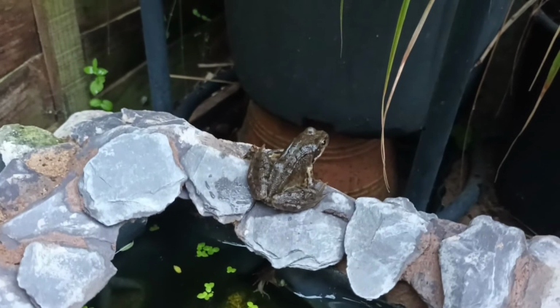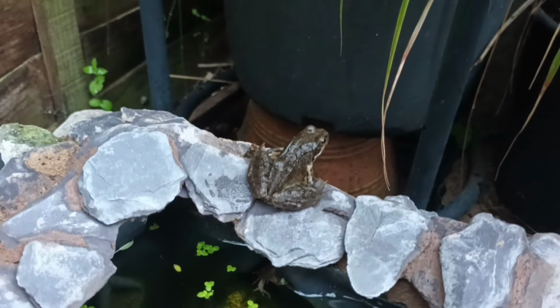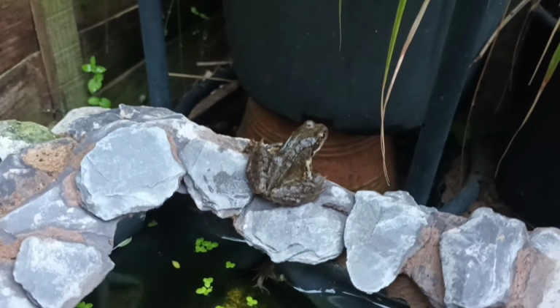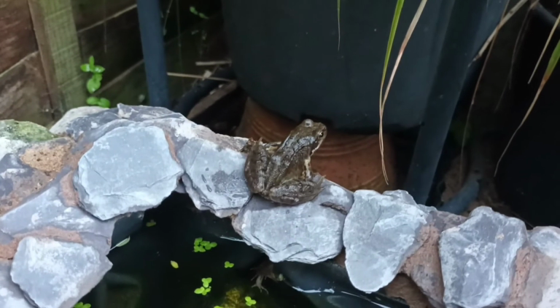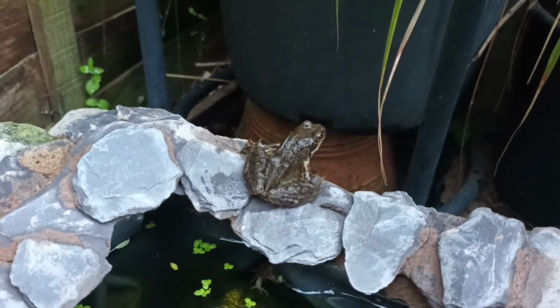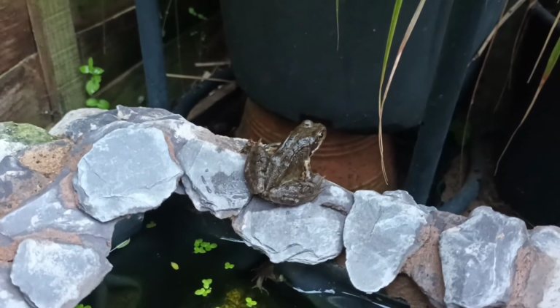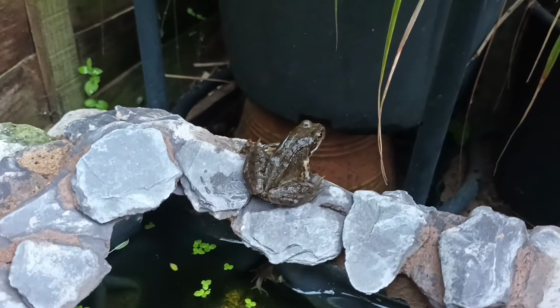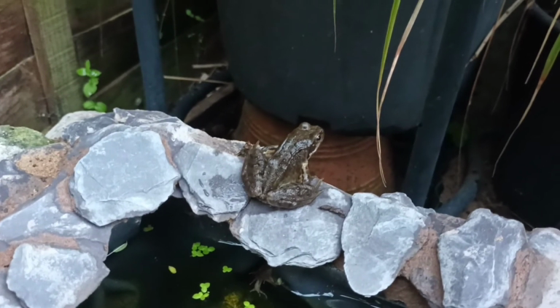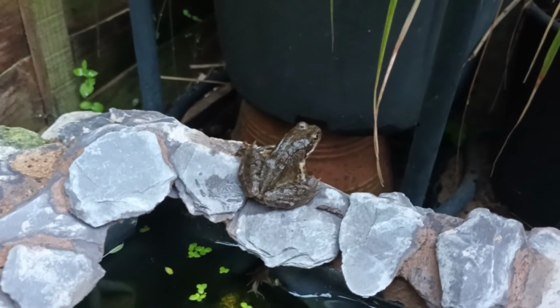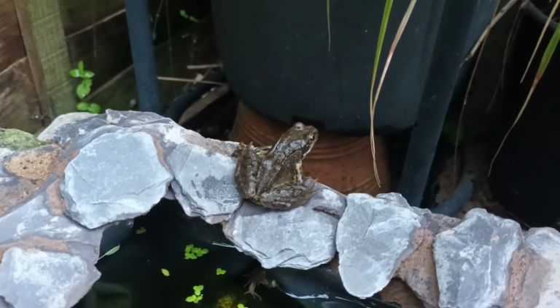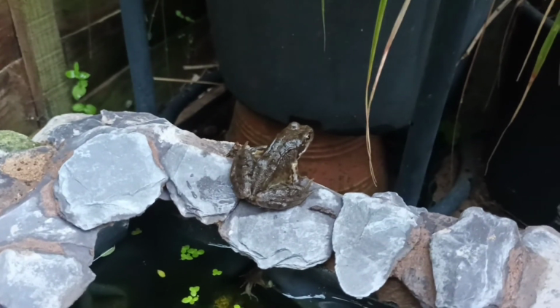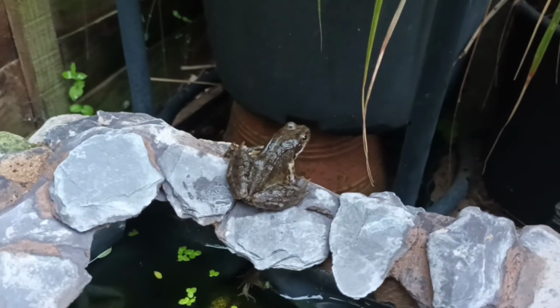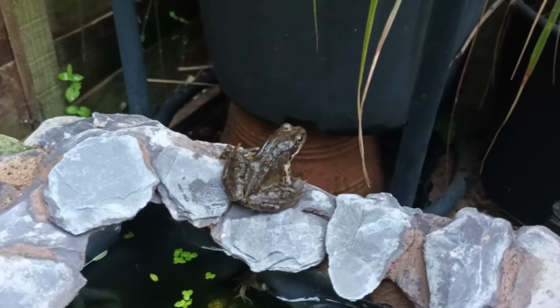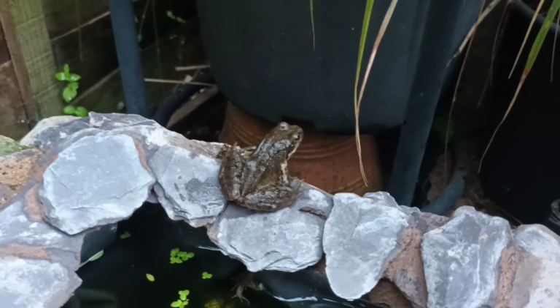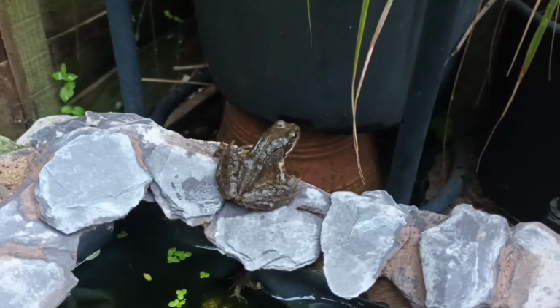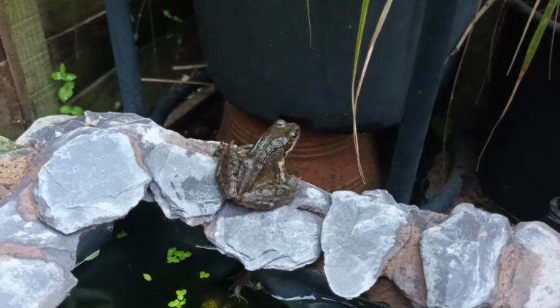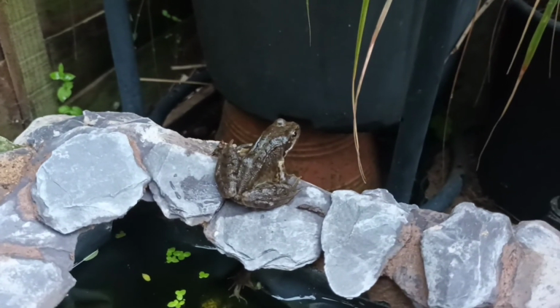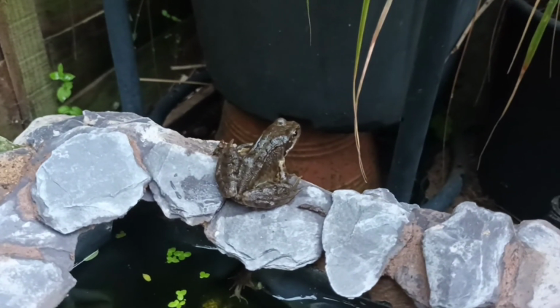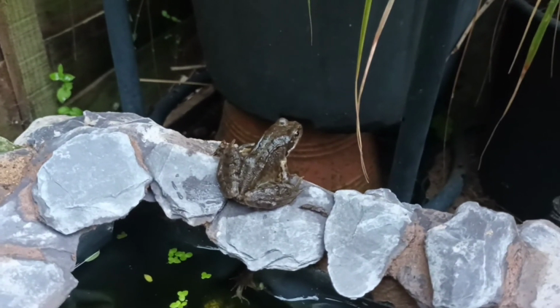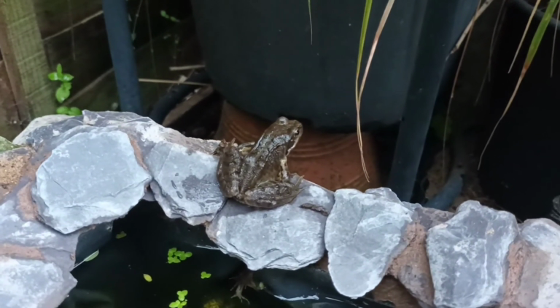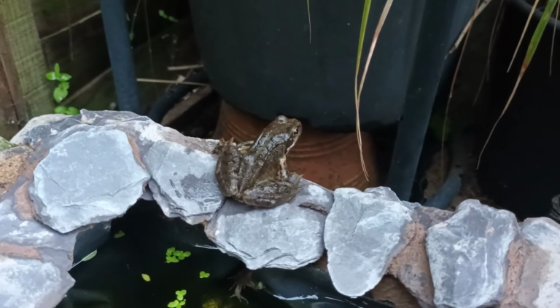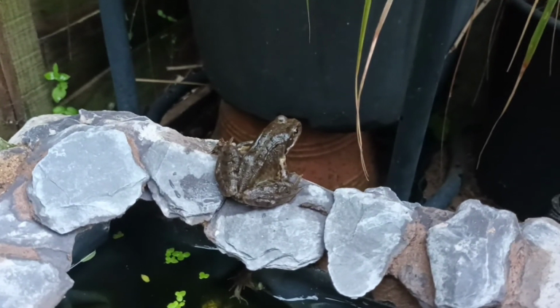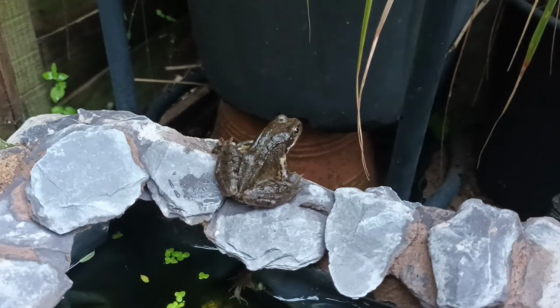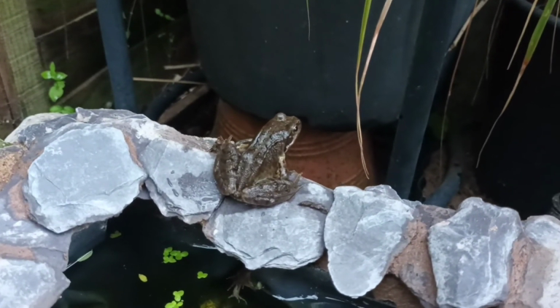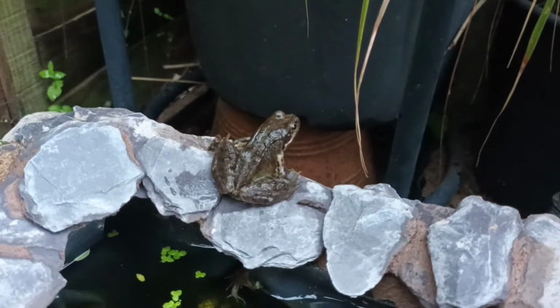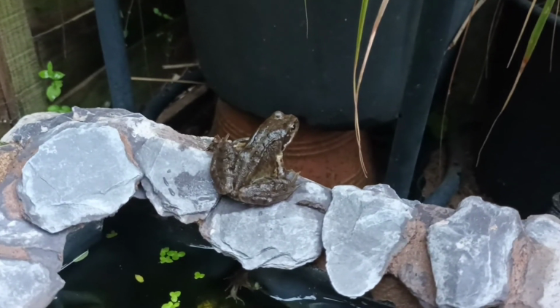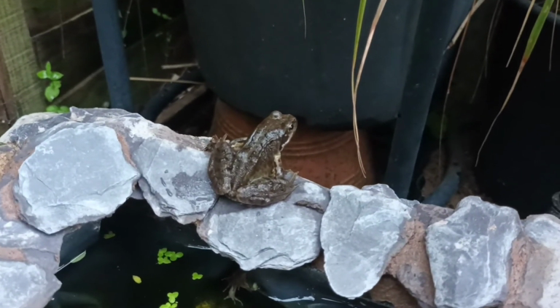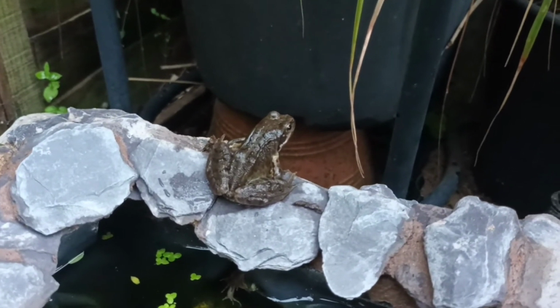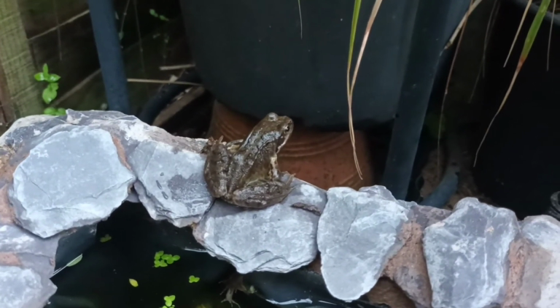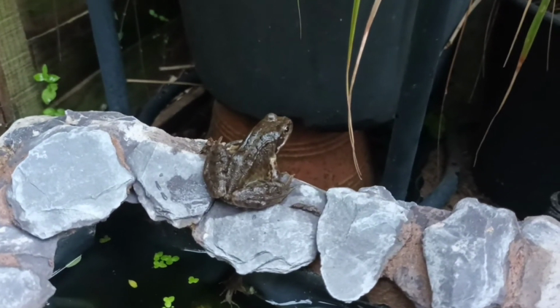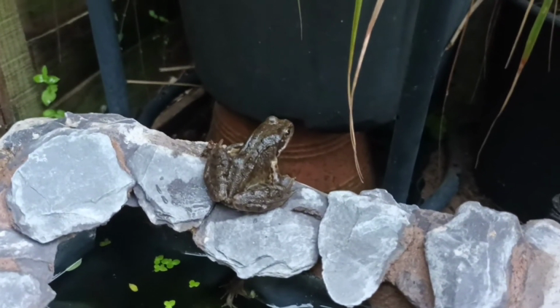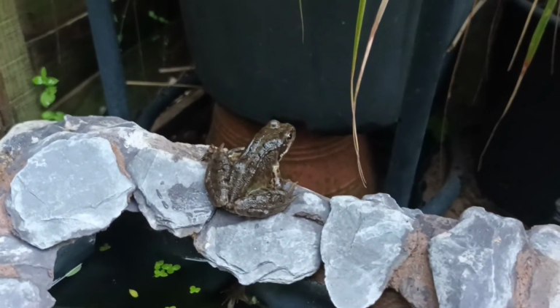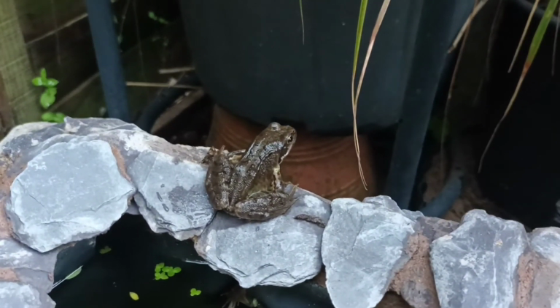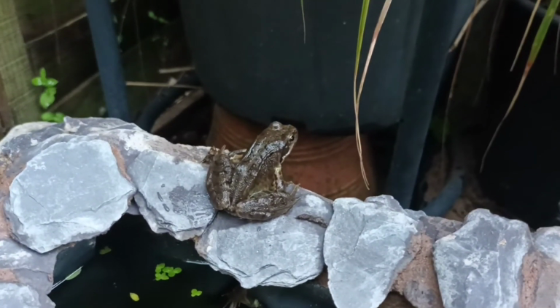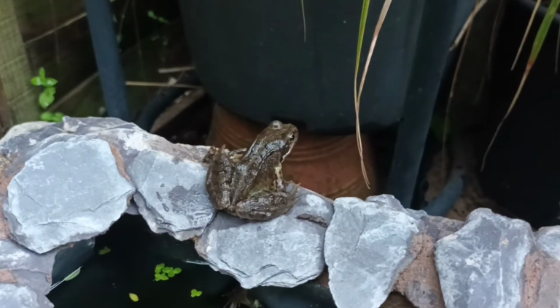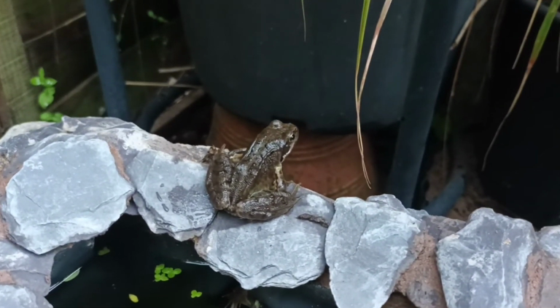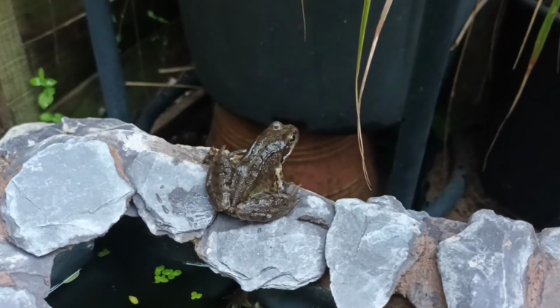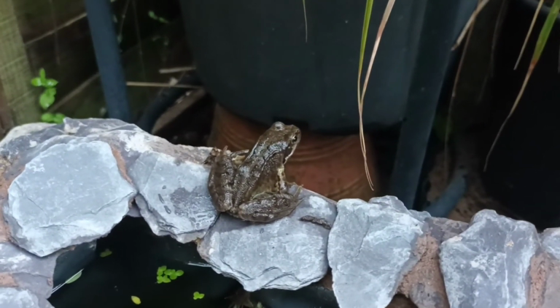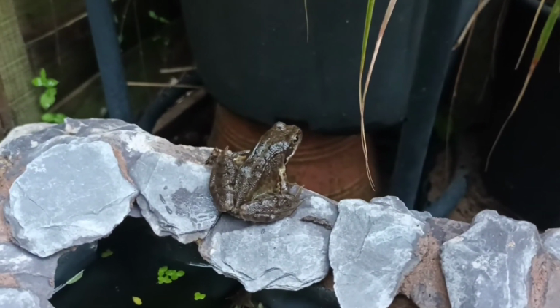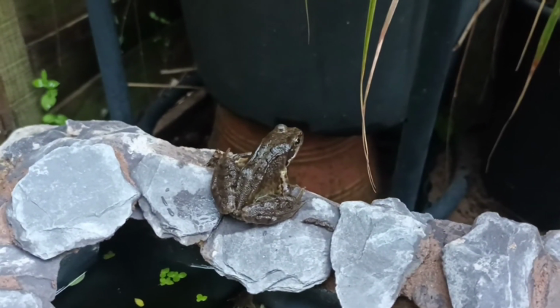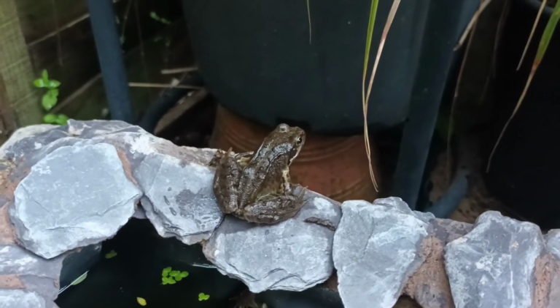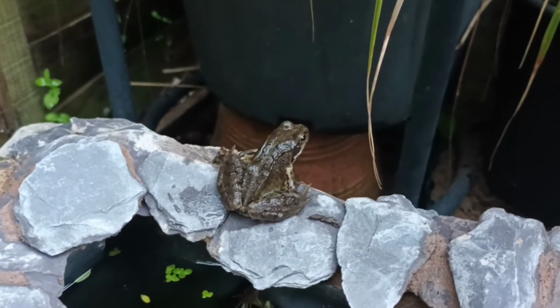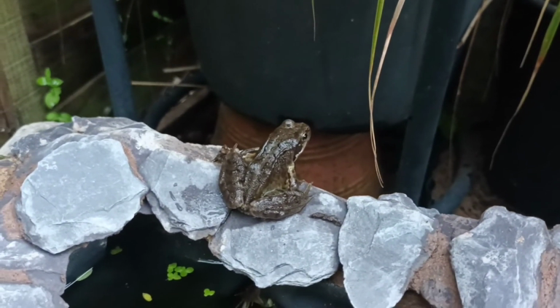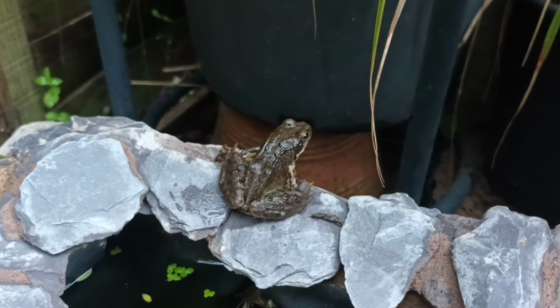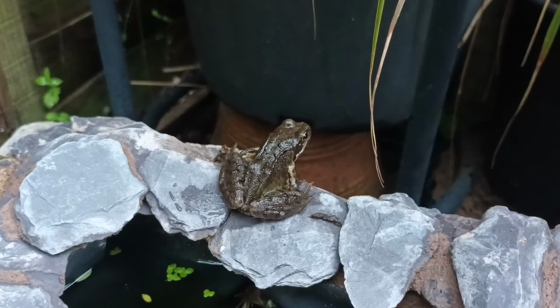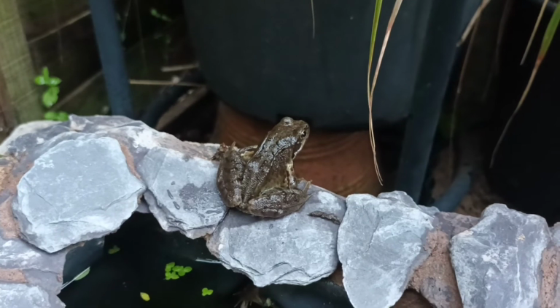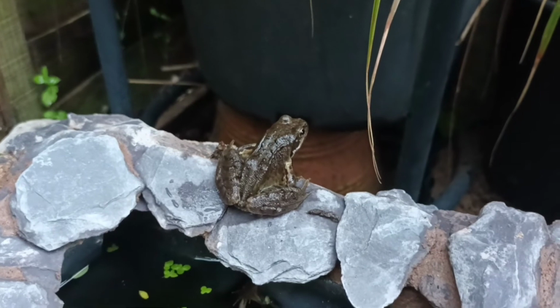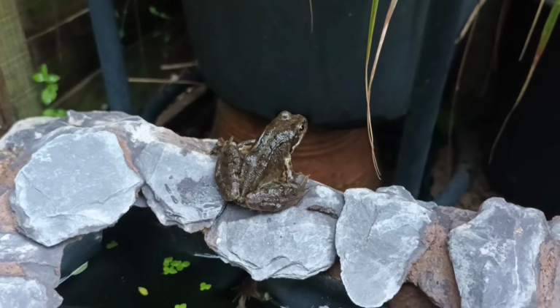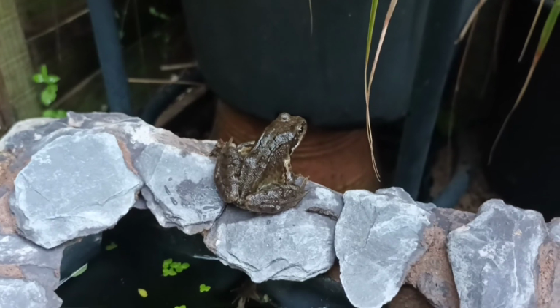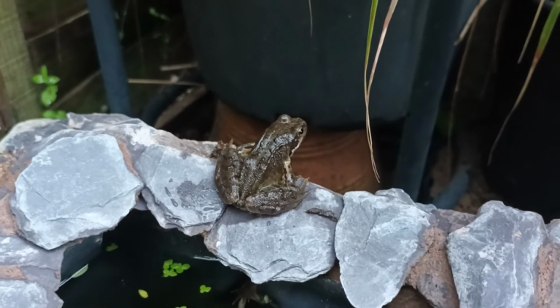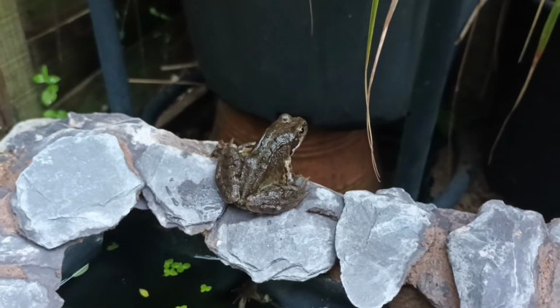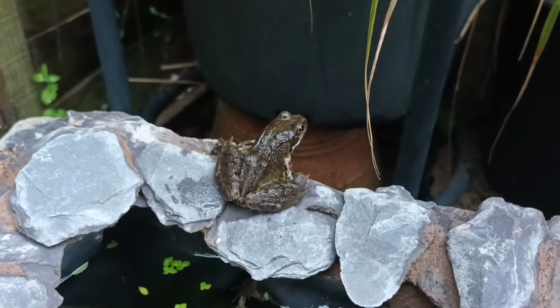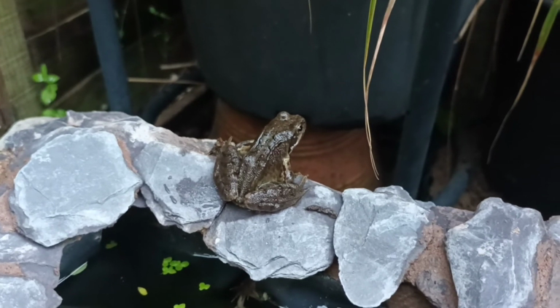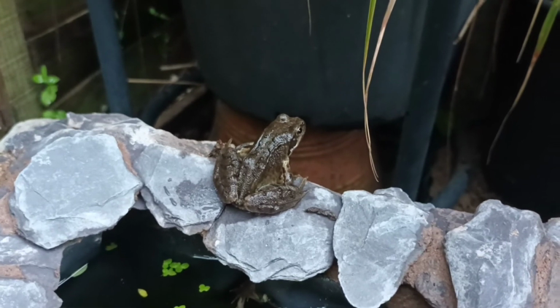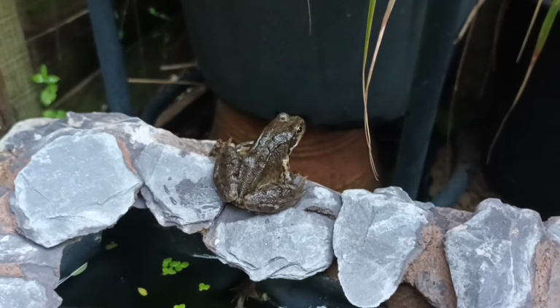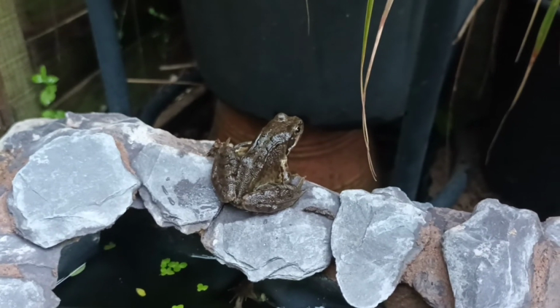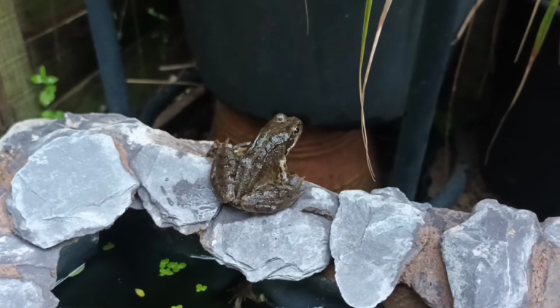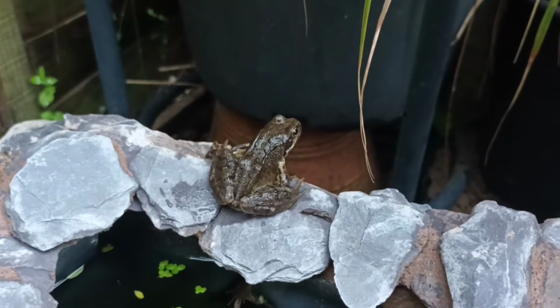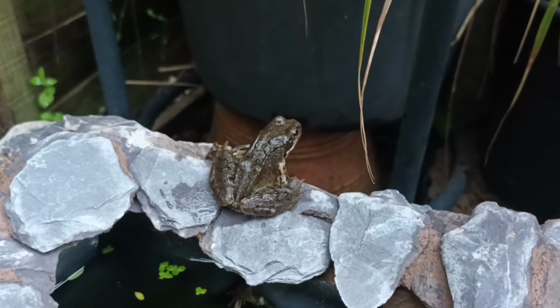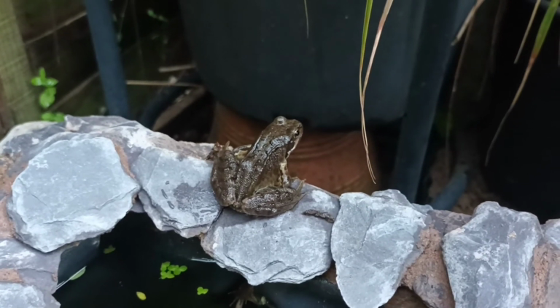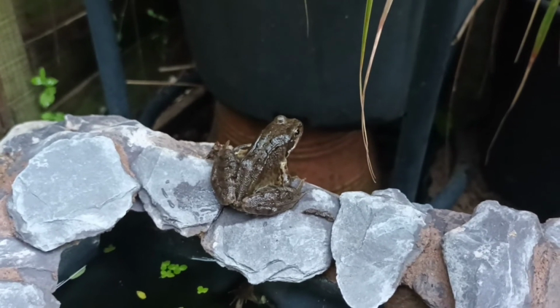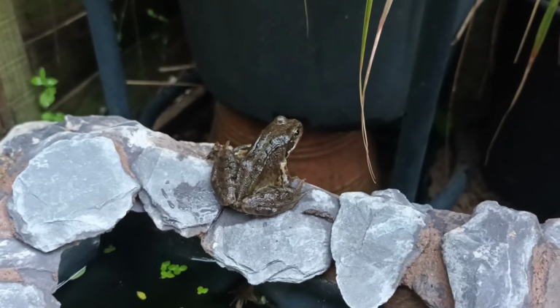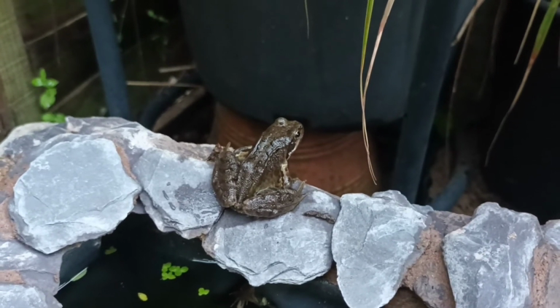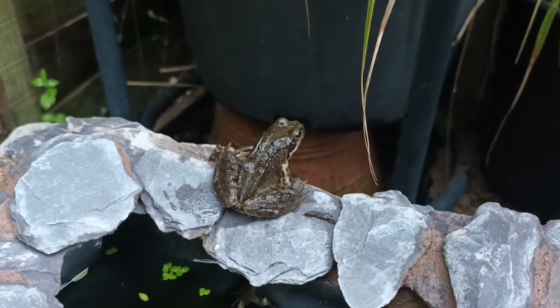This, as I say, is one of the adult frogs that's been visiting the pond. Really fantastic.